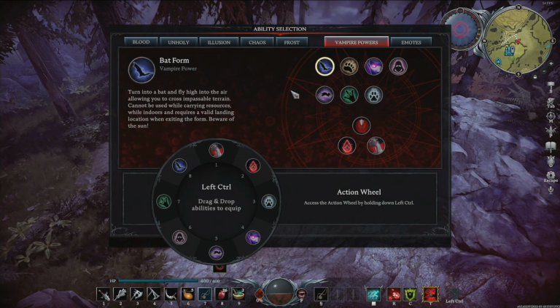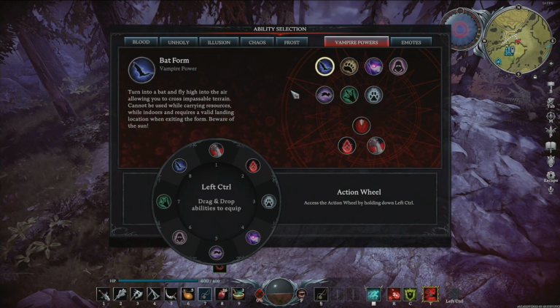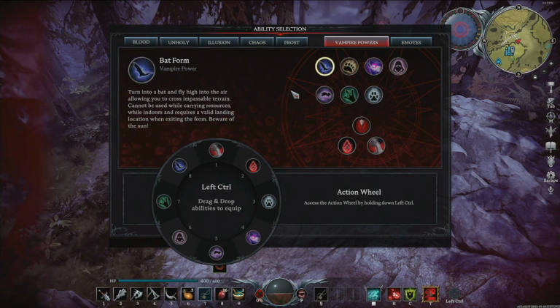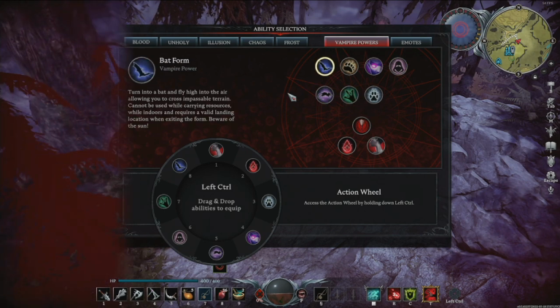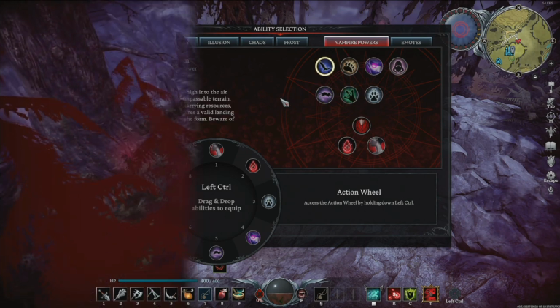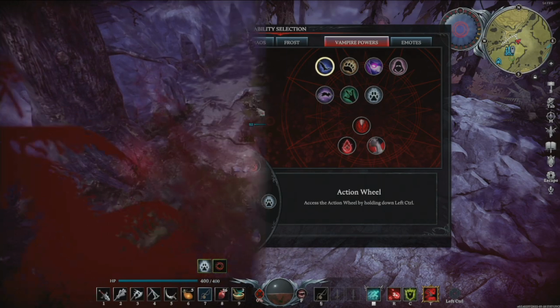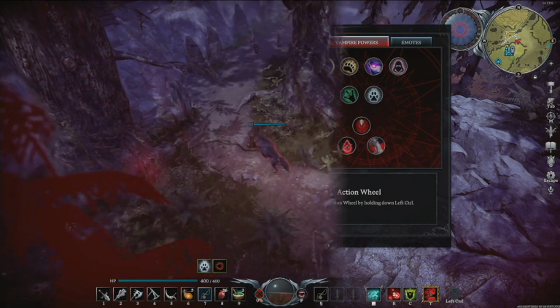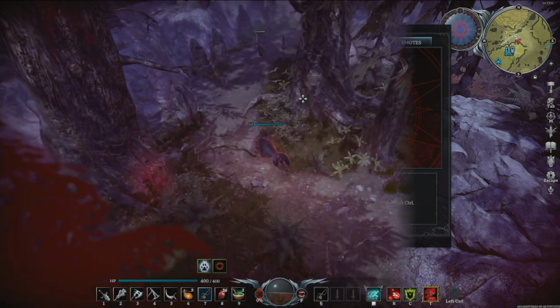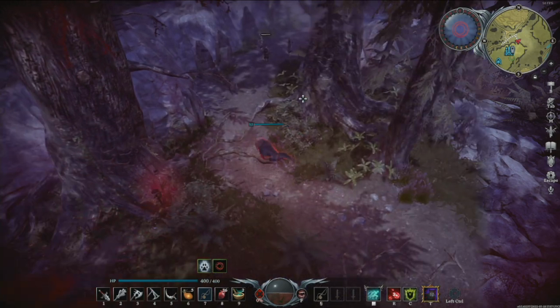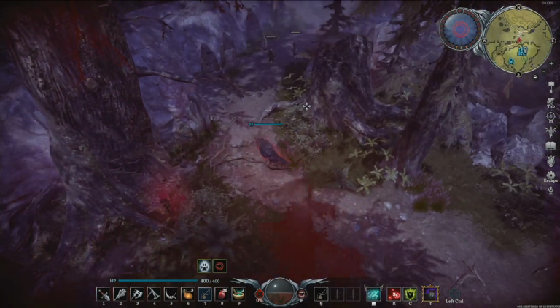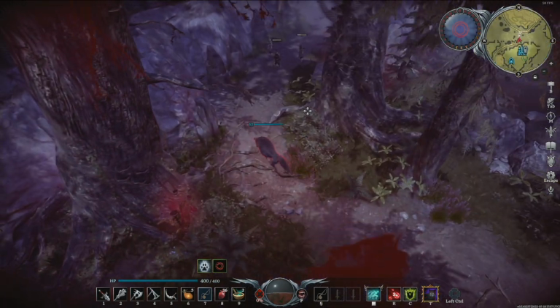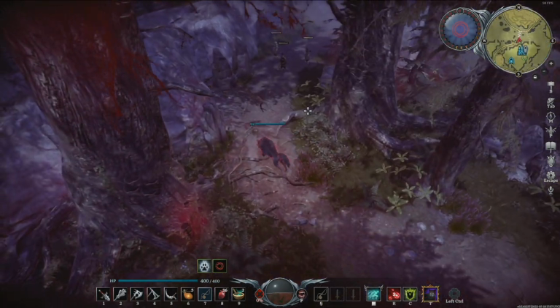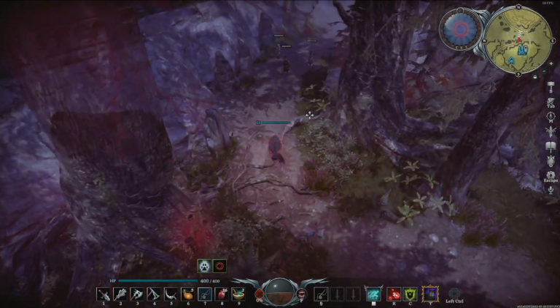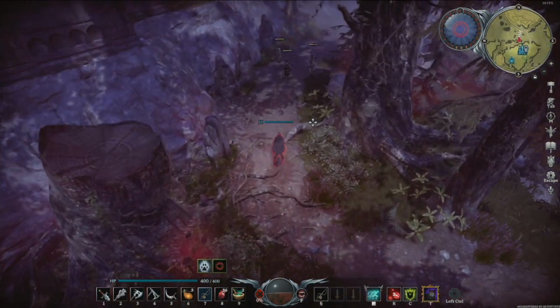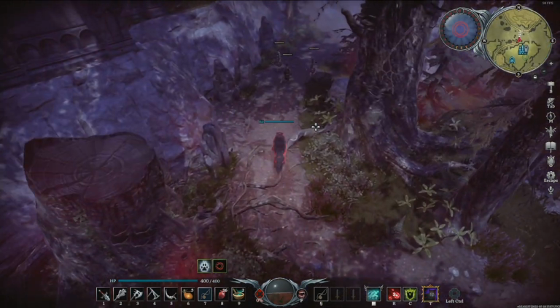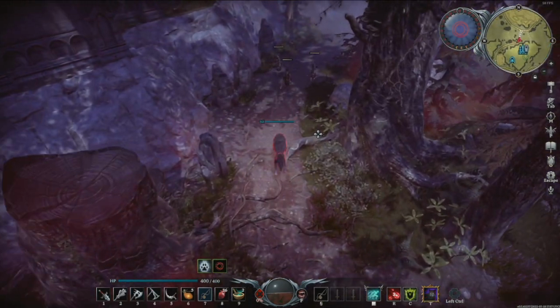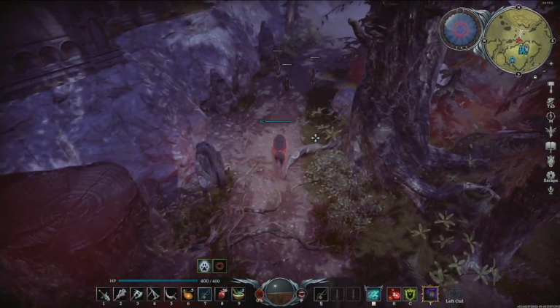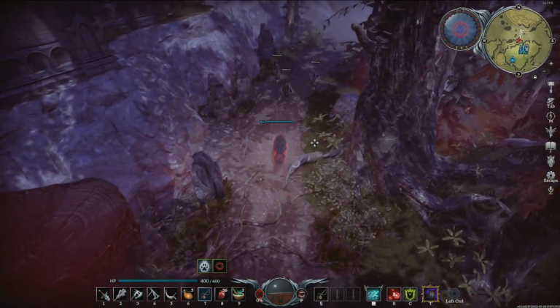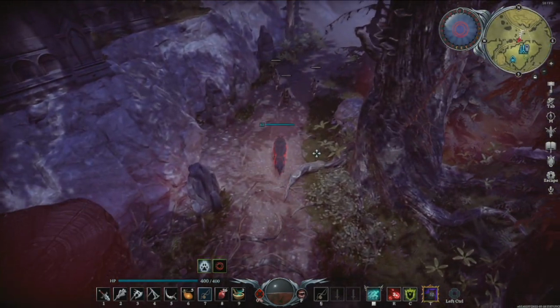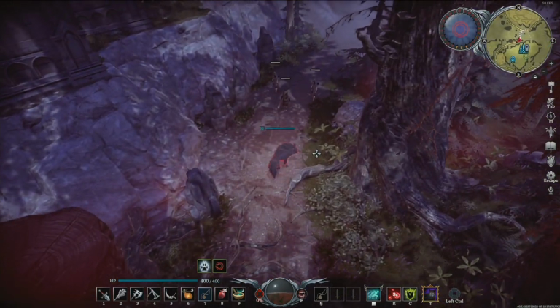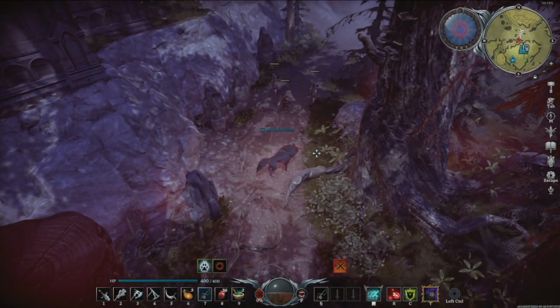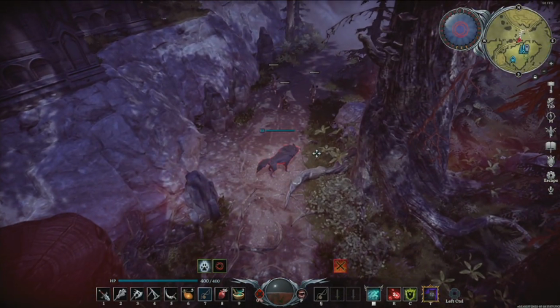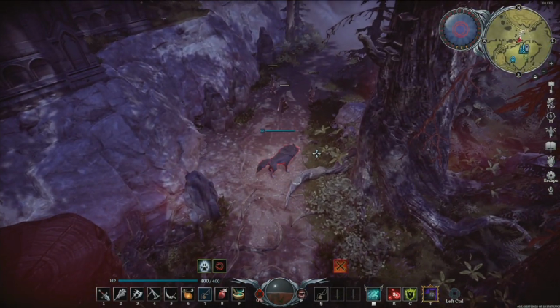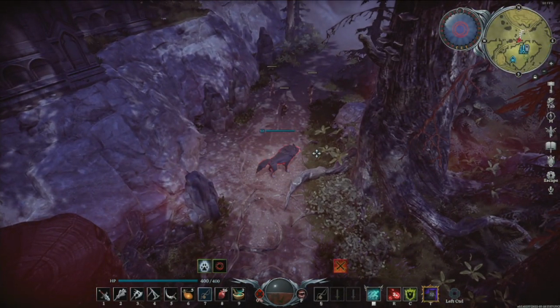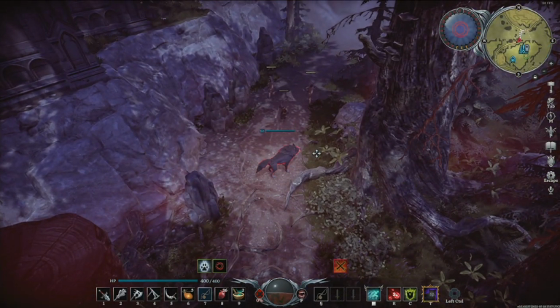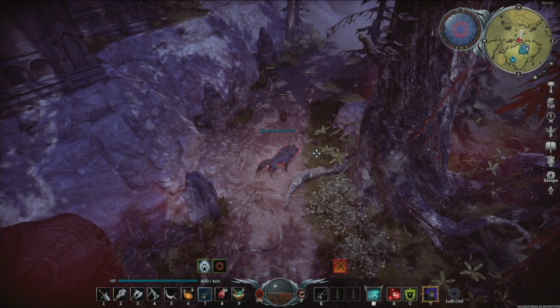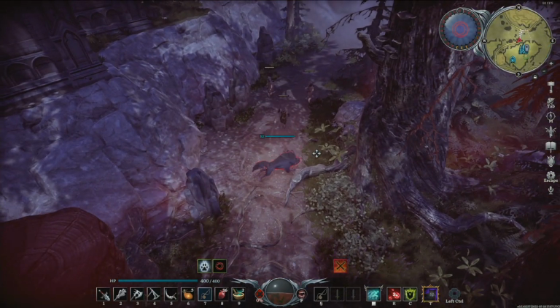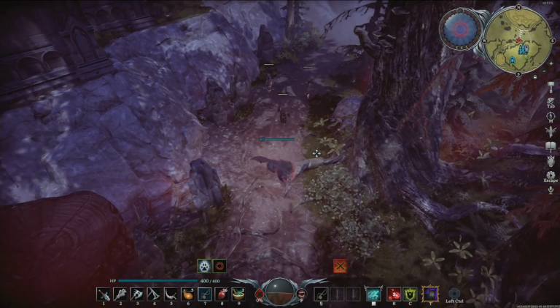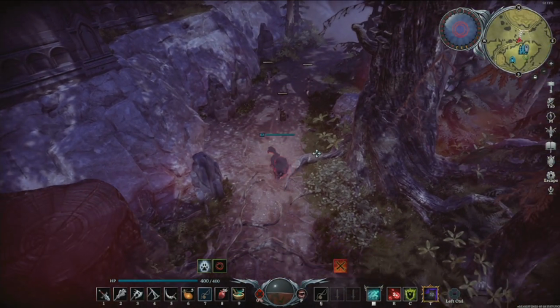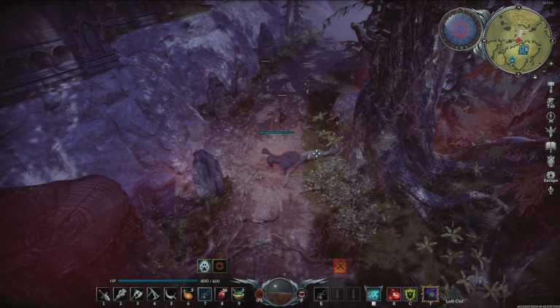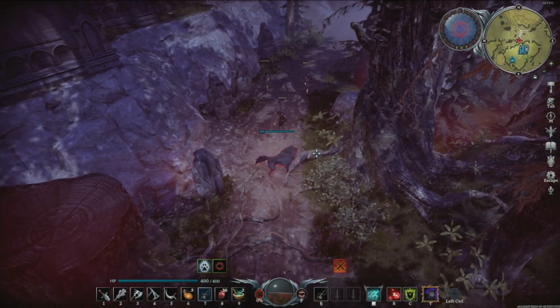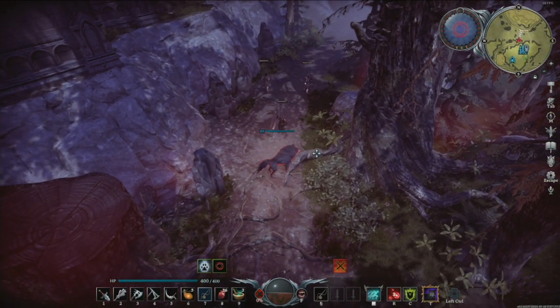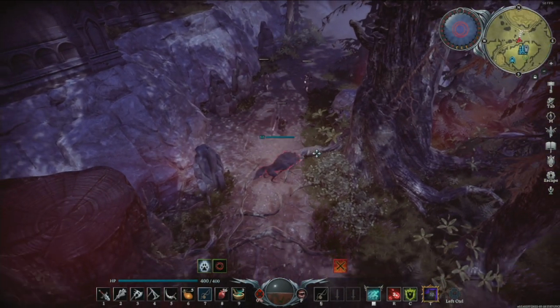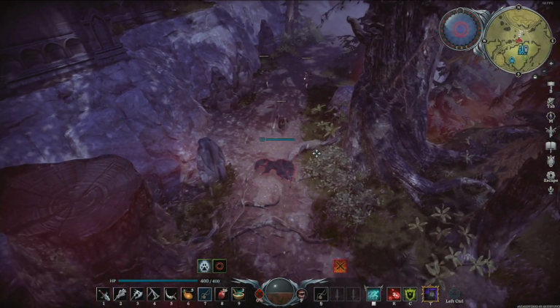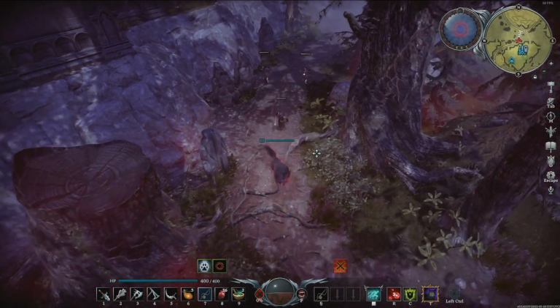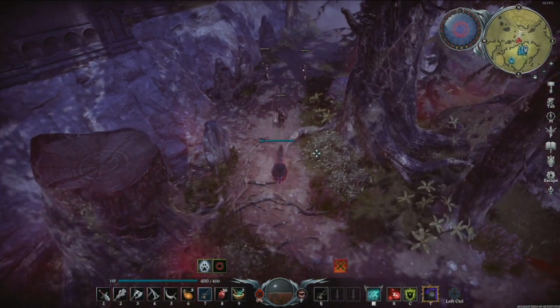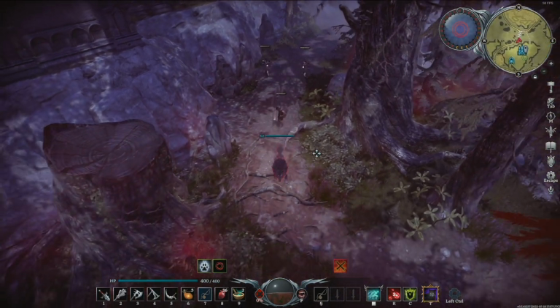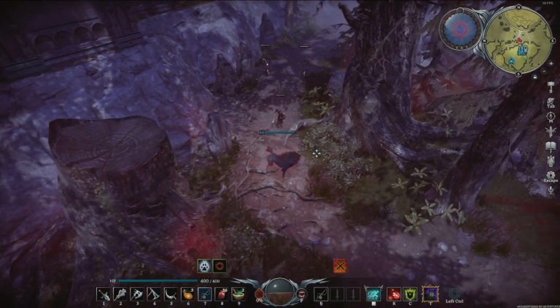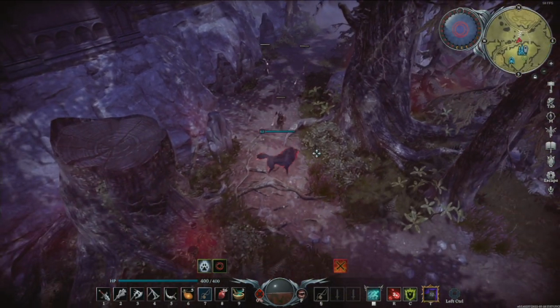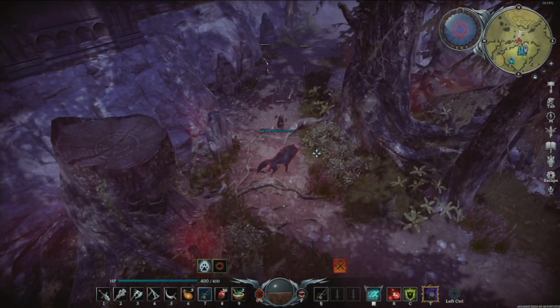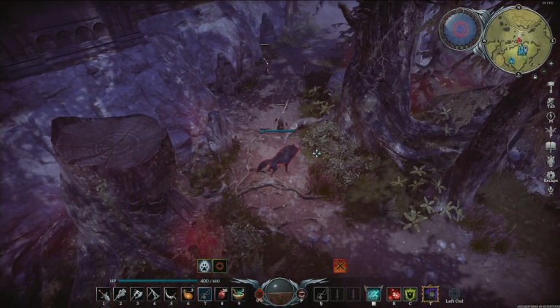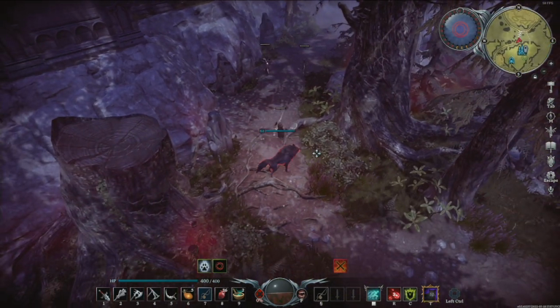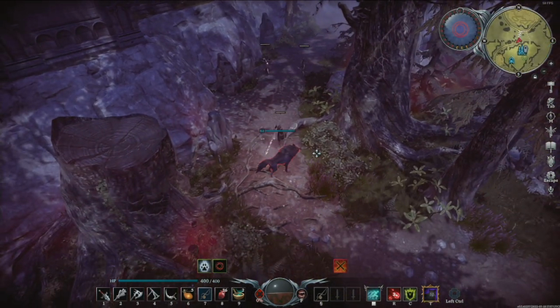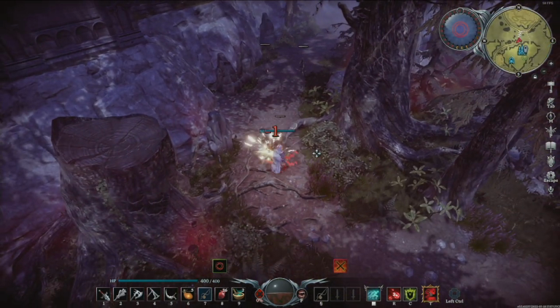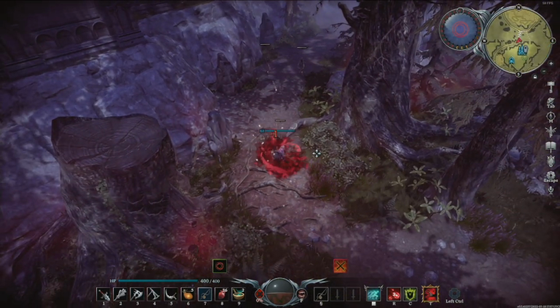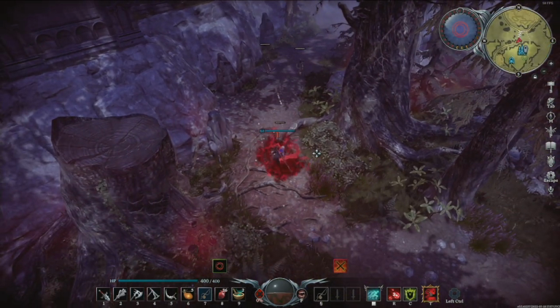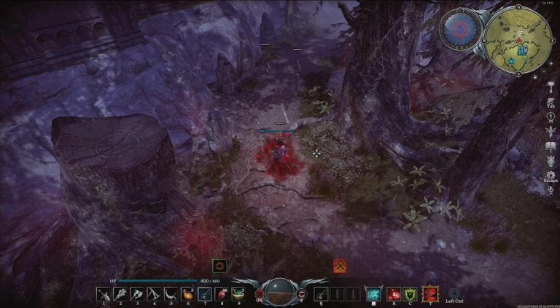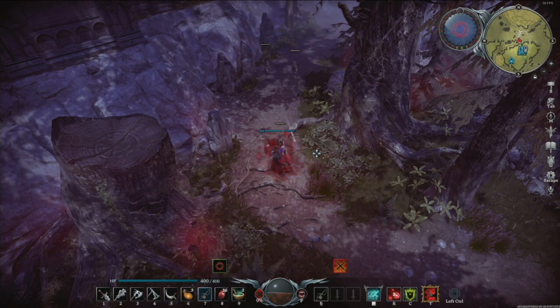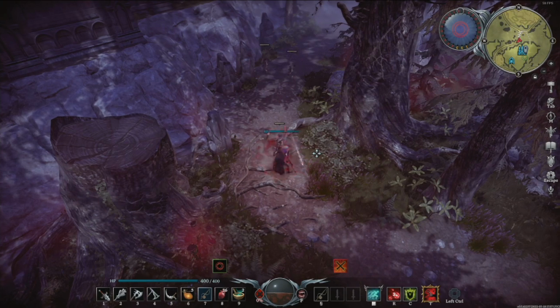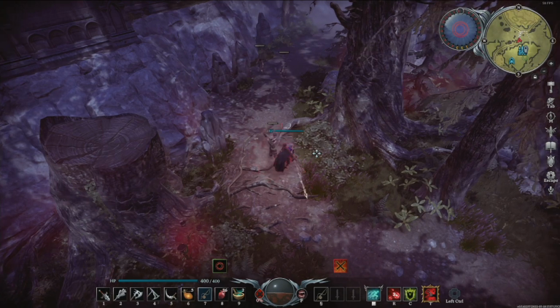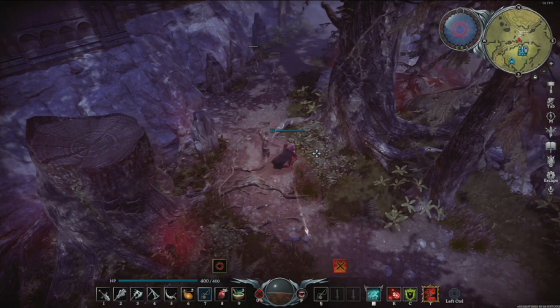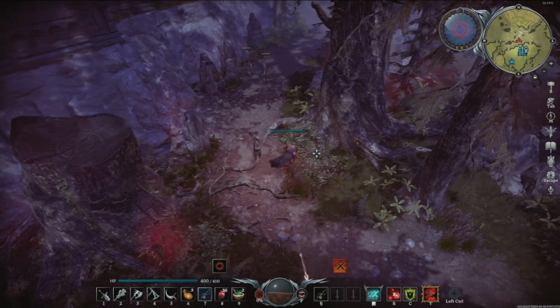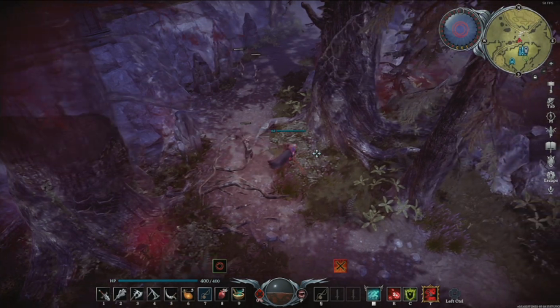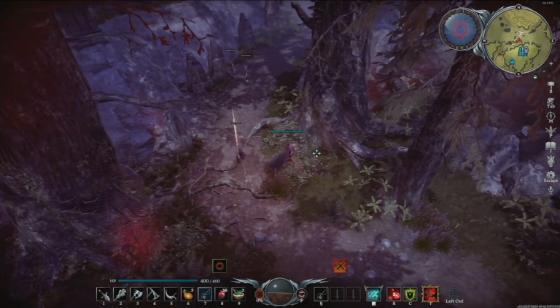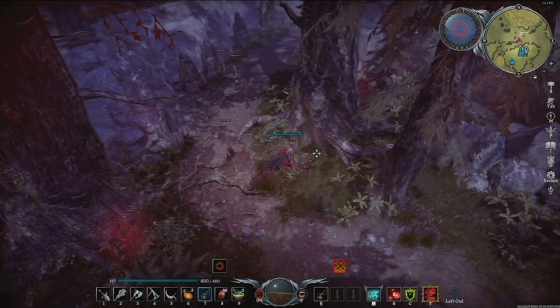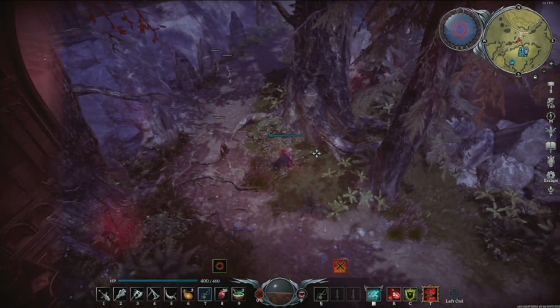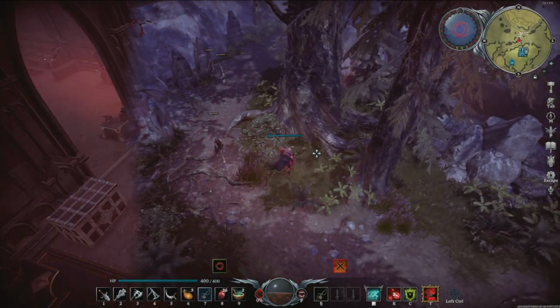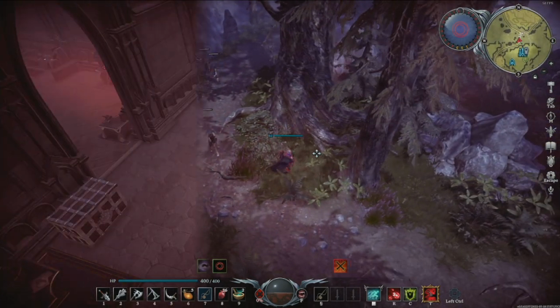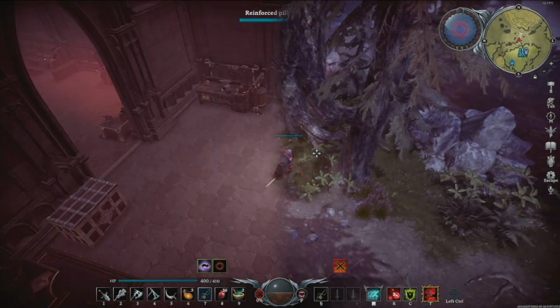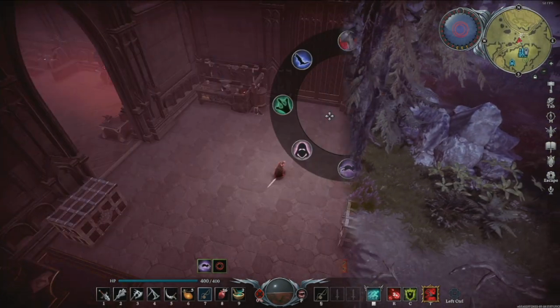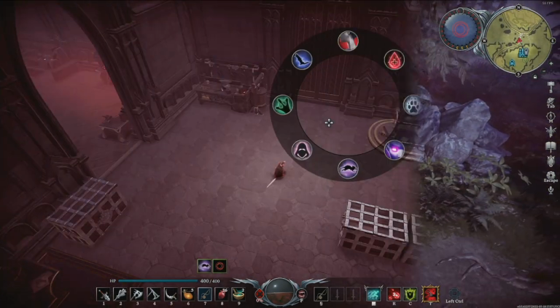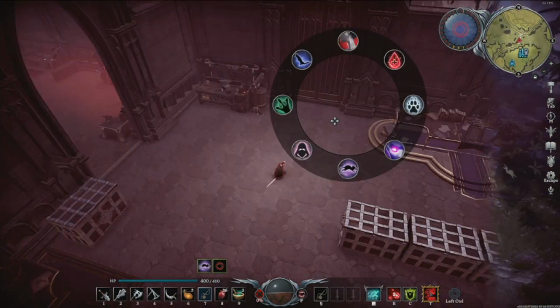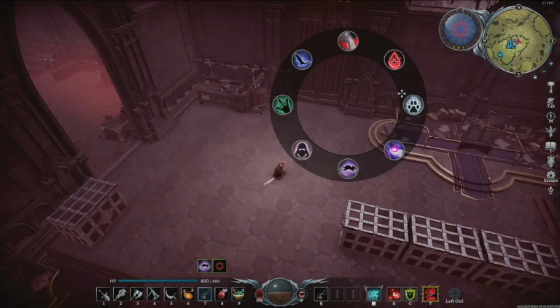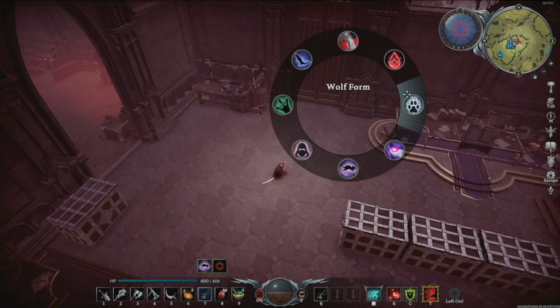Taking any damage — even damage from the sun or from carrying silver coins — will break the form, except in bat form, but more about that later.